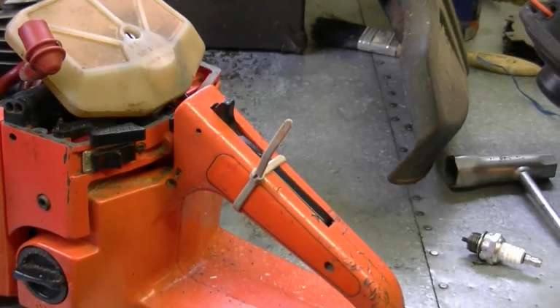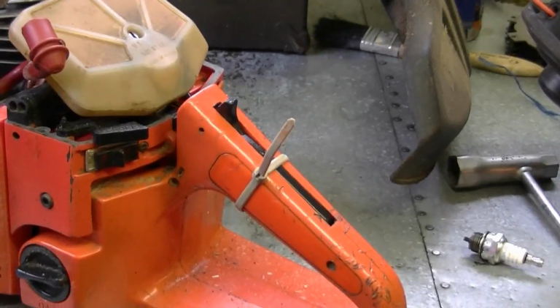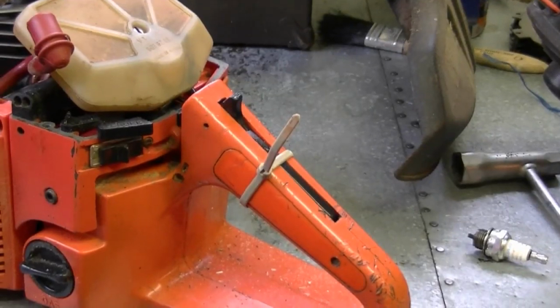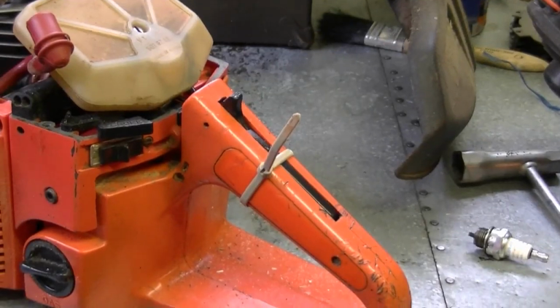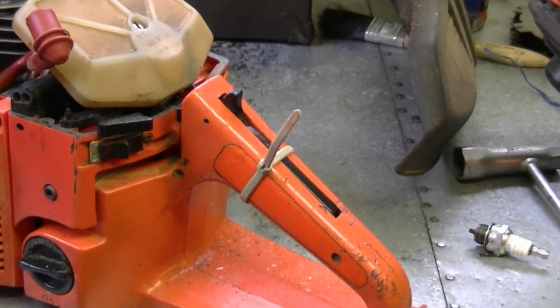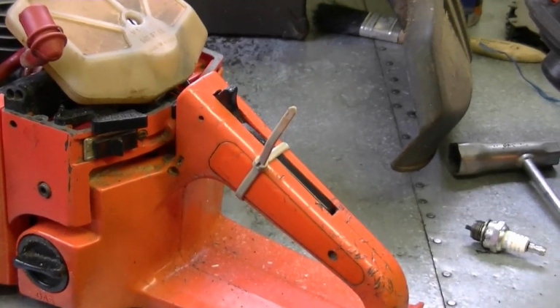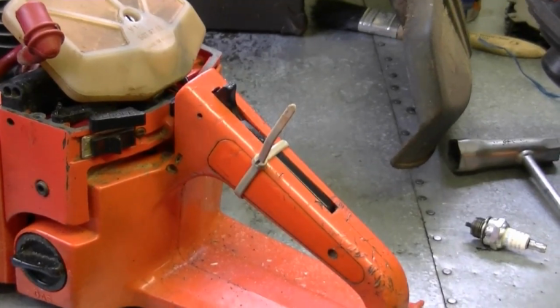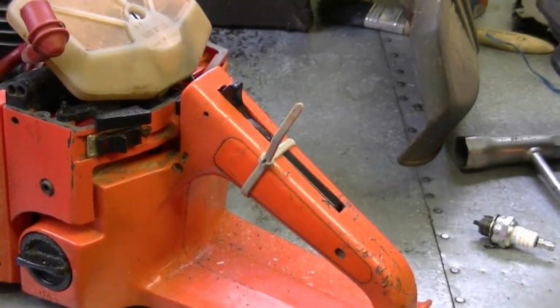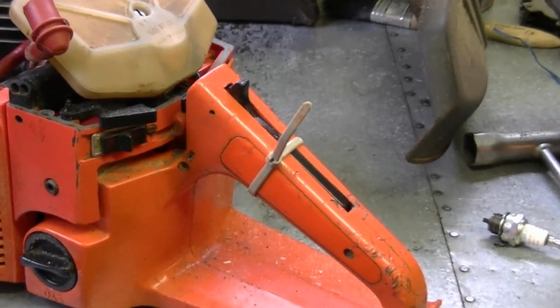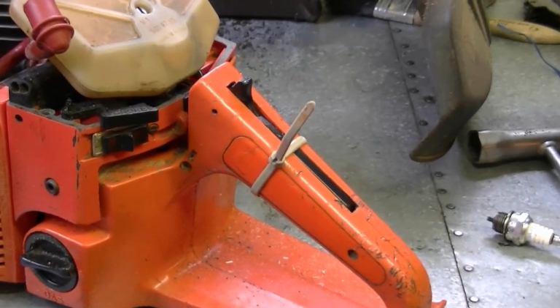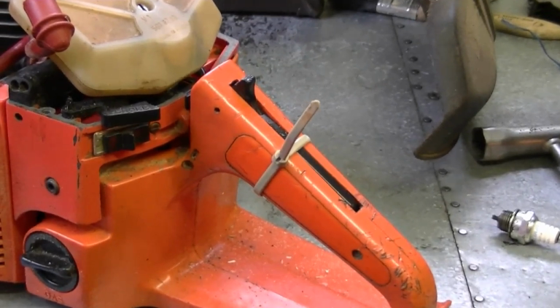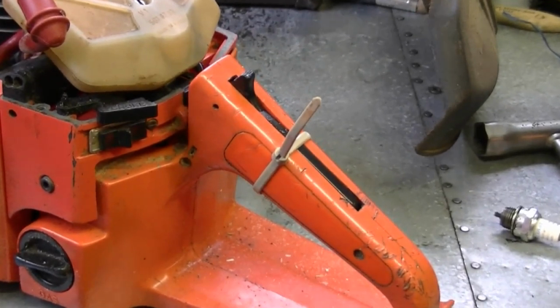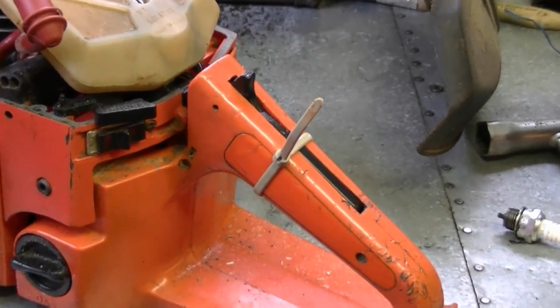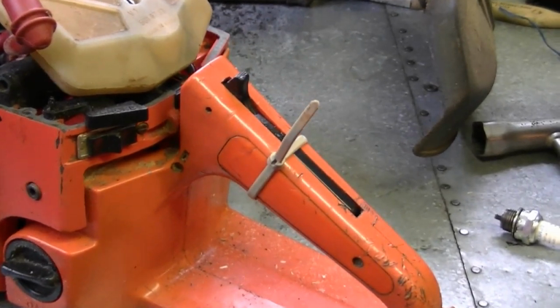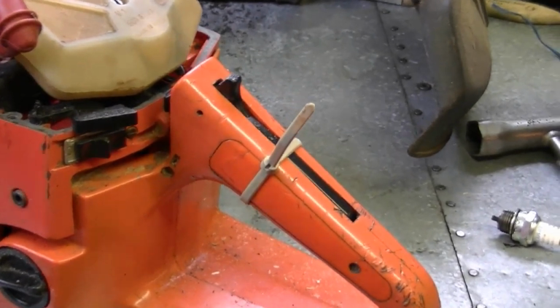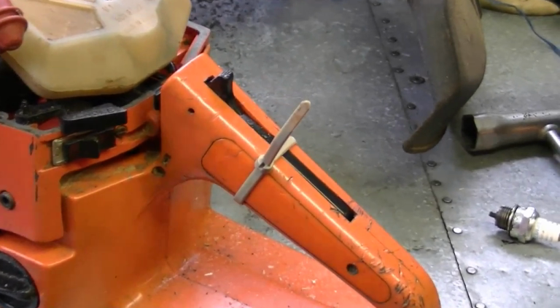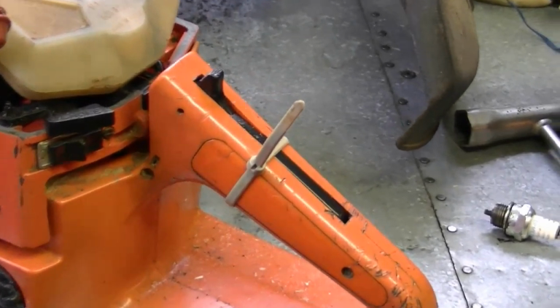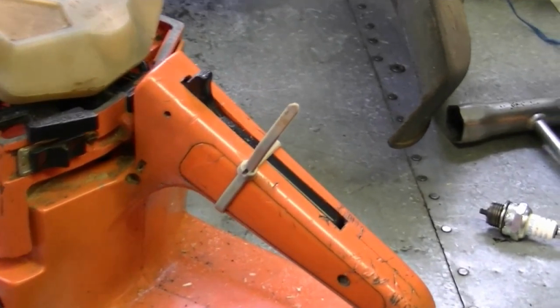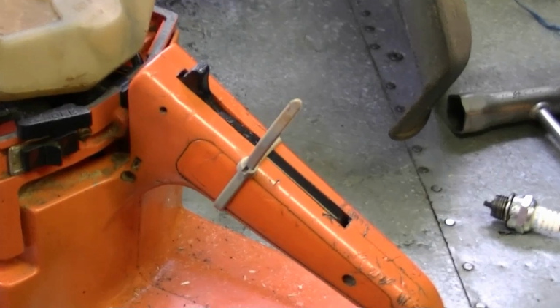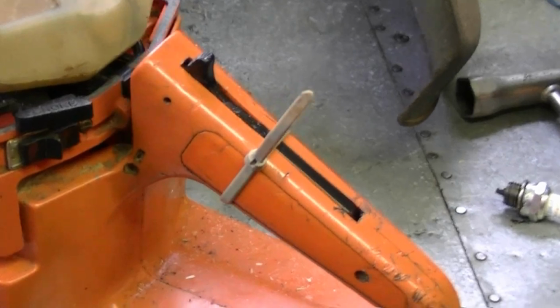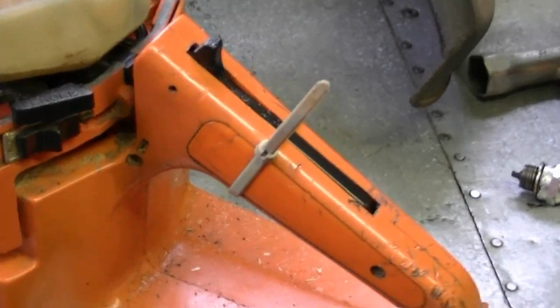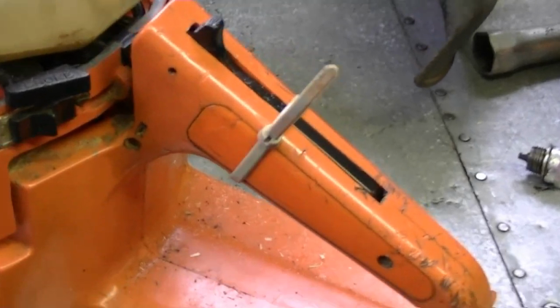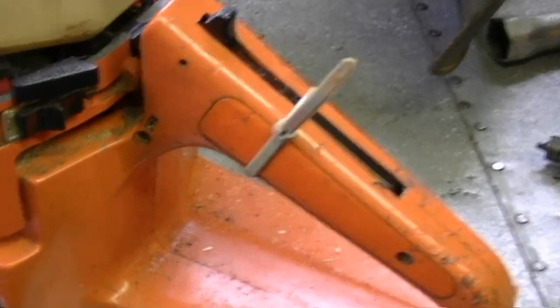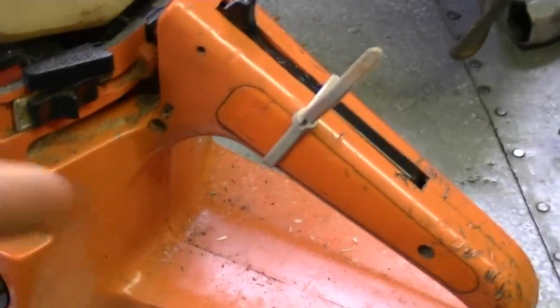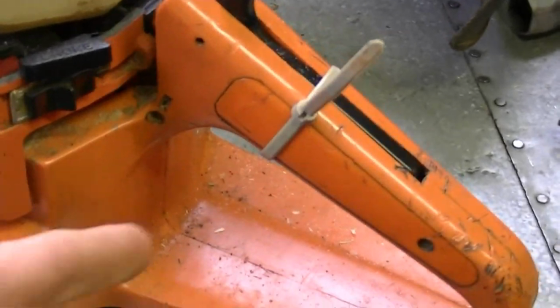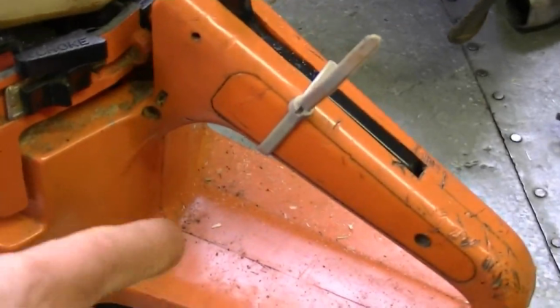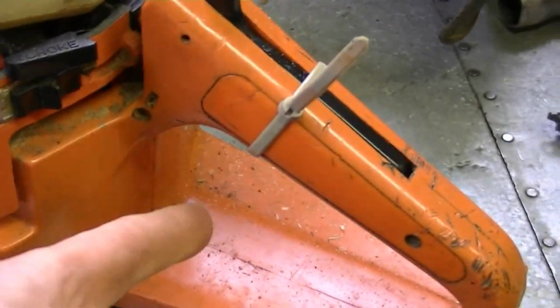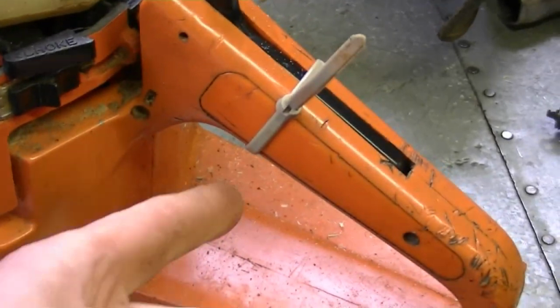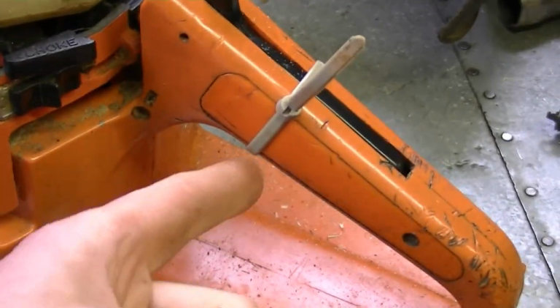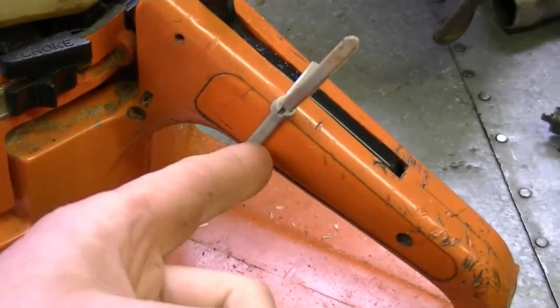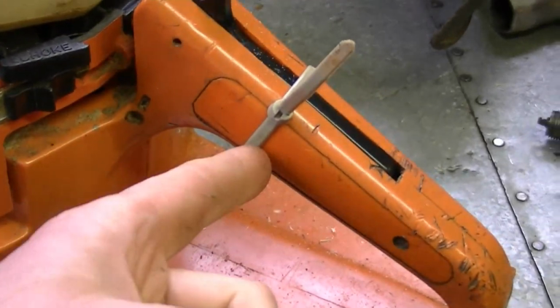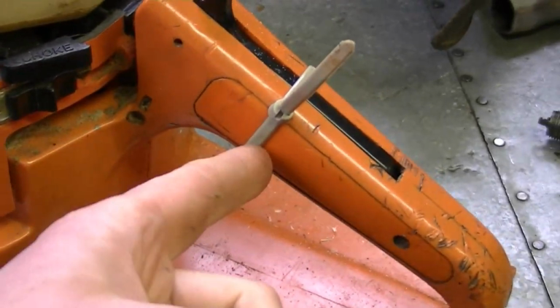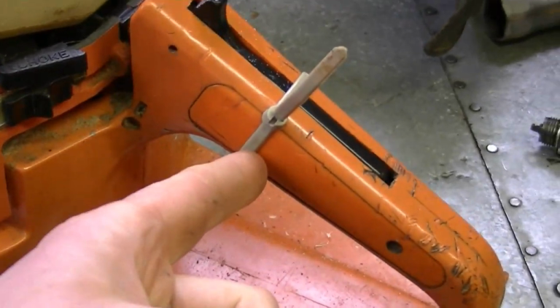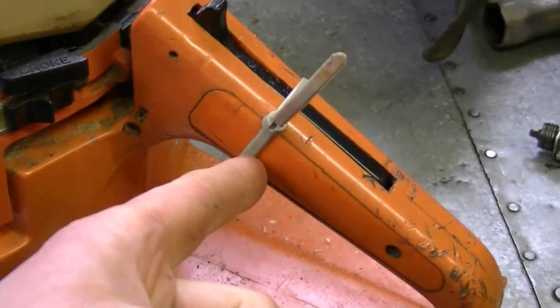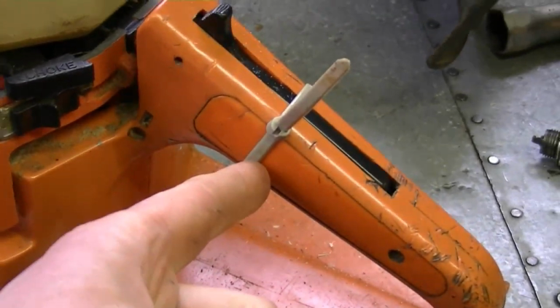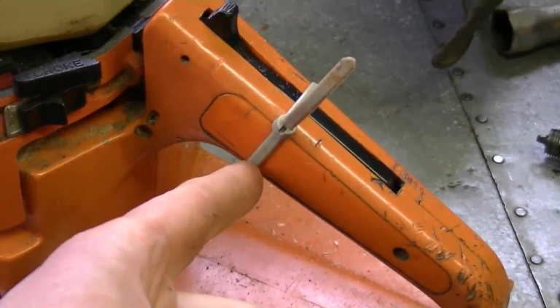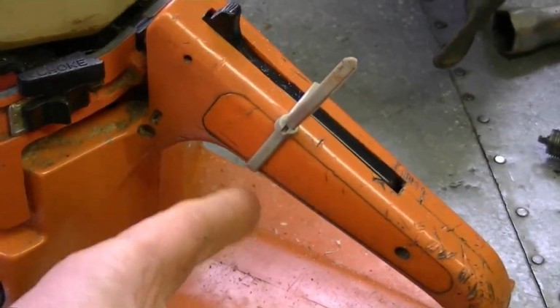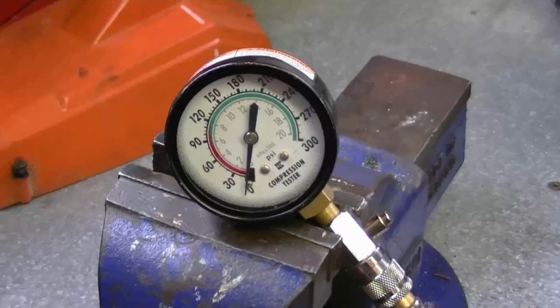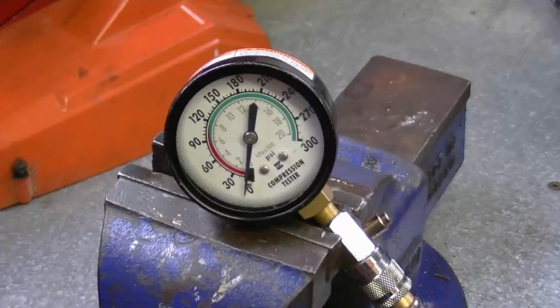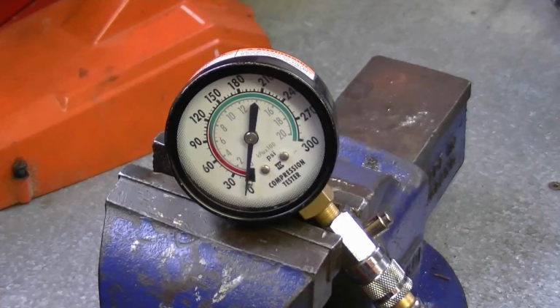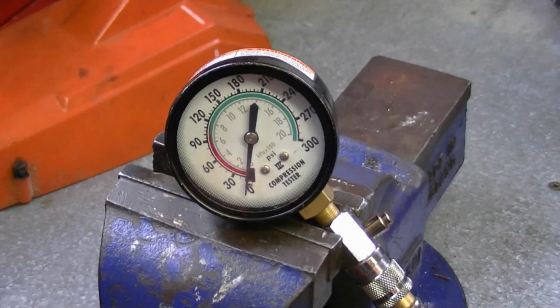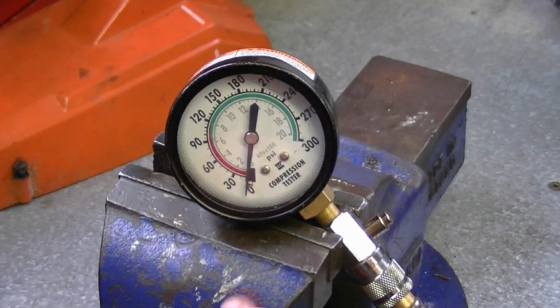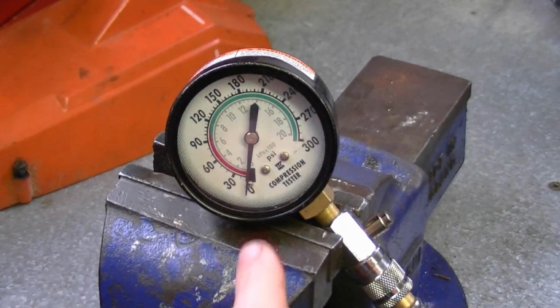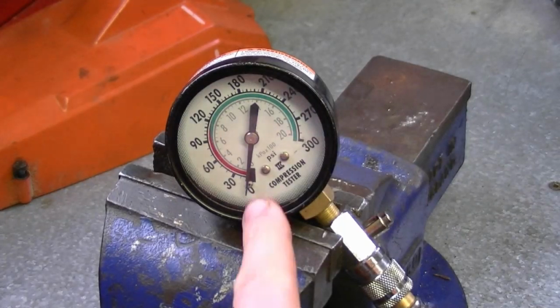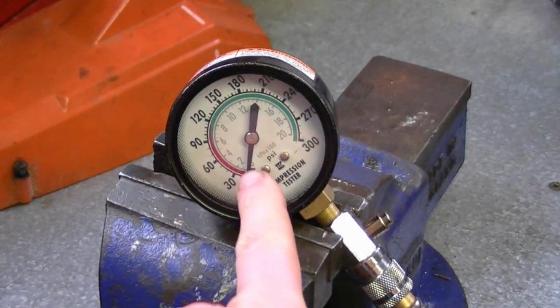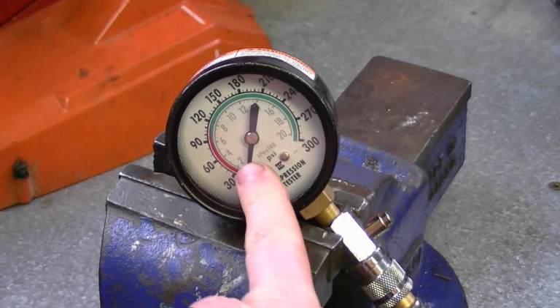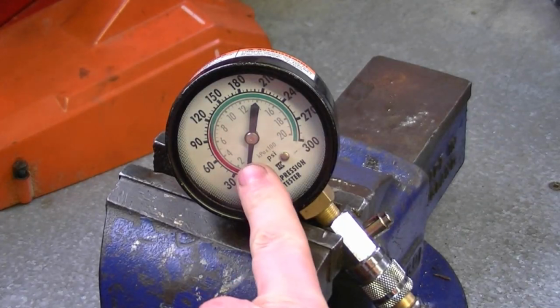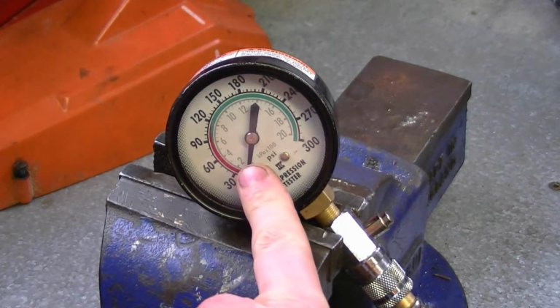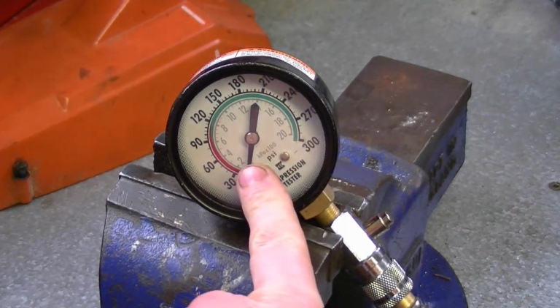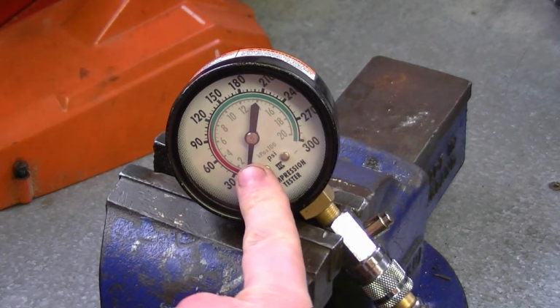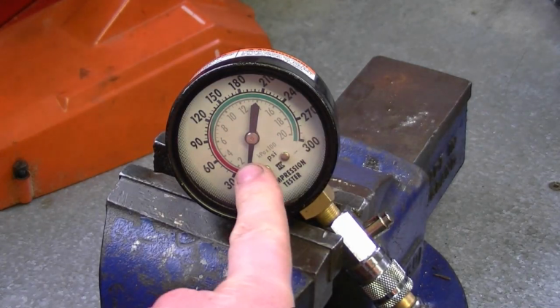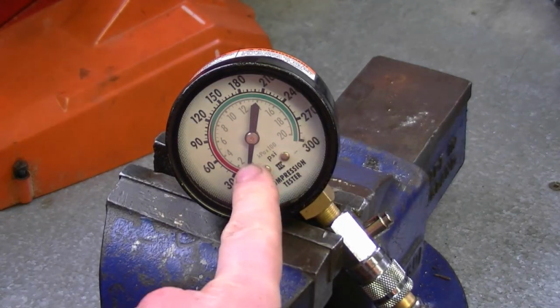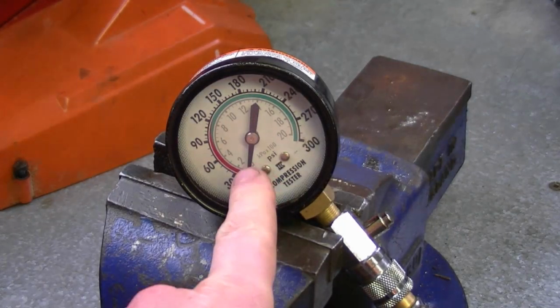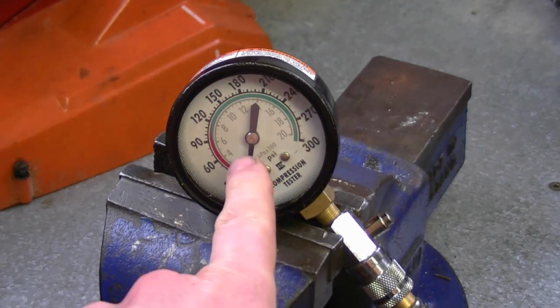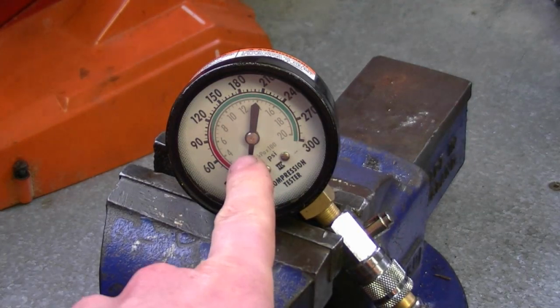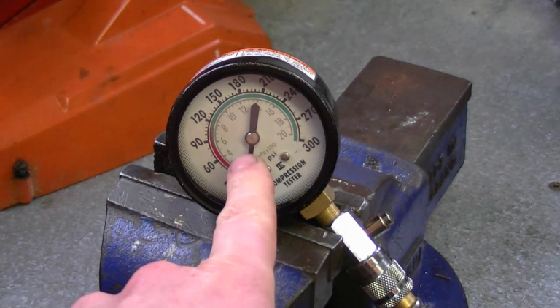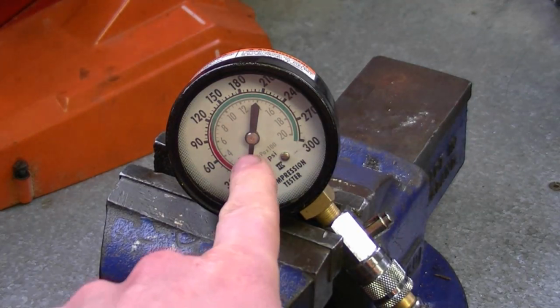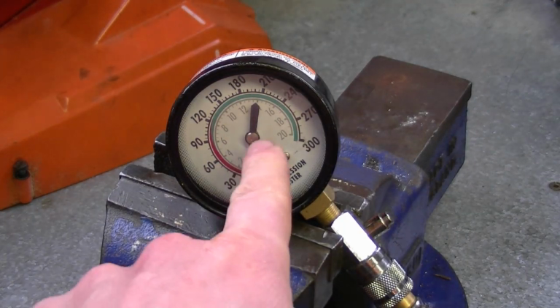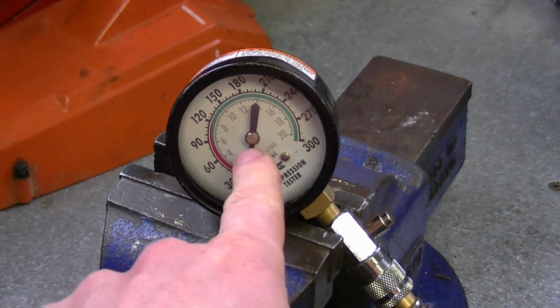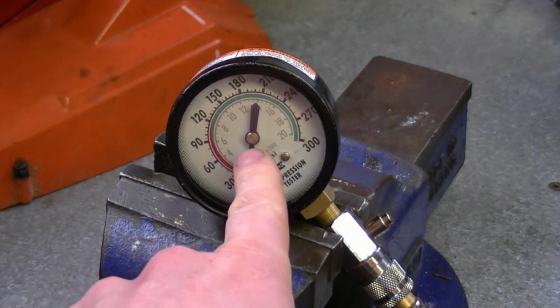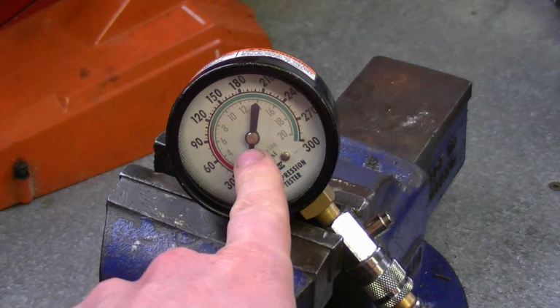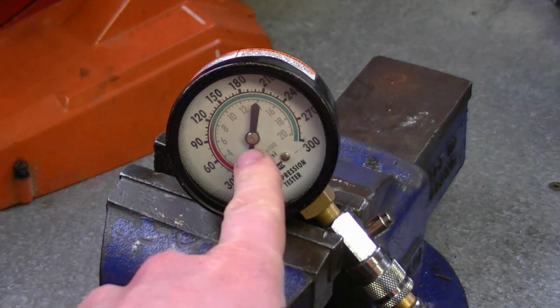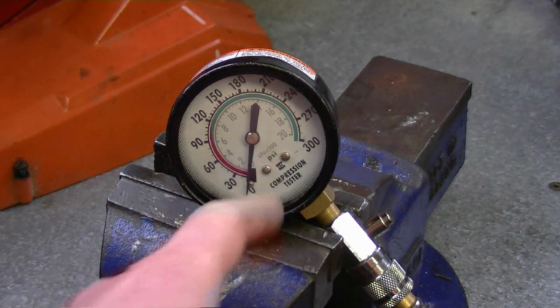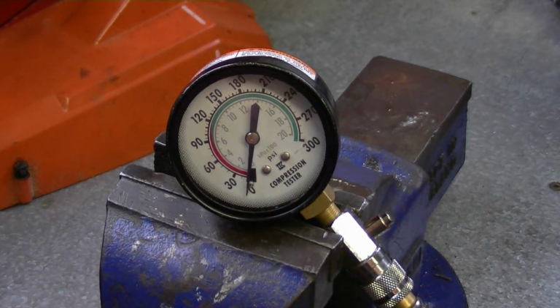What I've done is I've tie-wrapped the throttle wide open, as you can see here, and I'm going to pull it over until the needle stops going up.